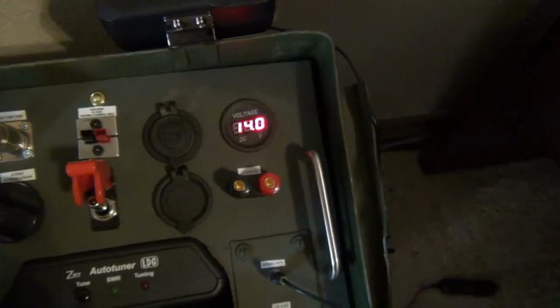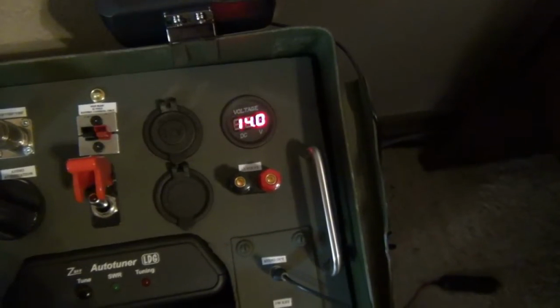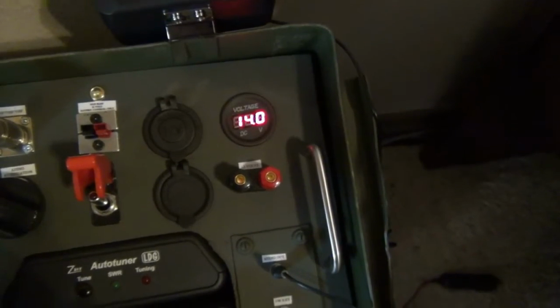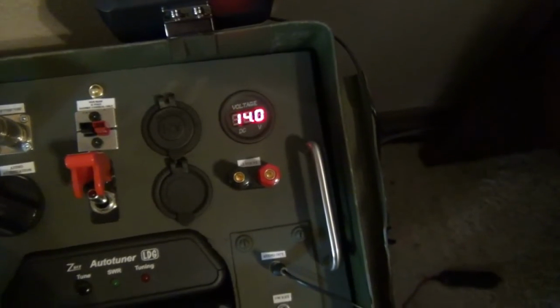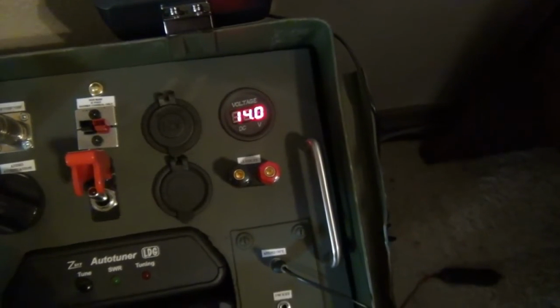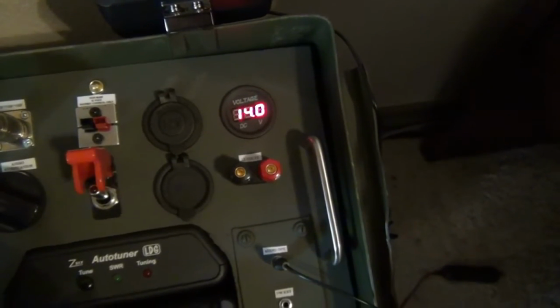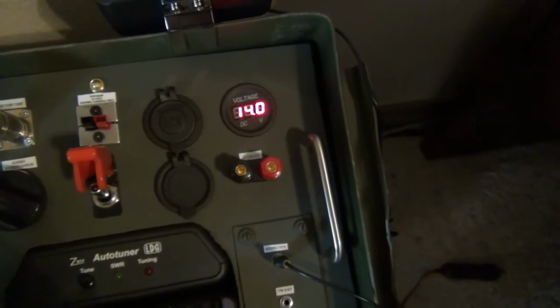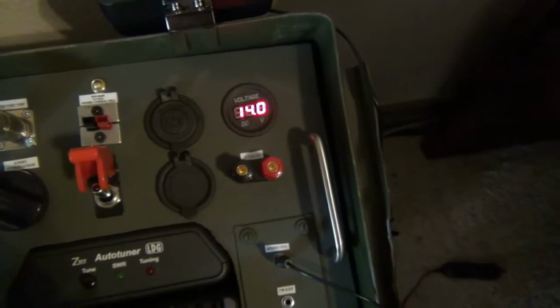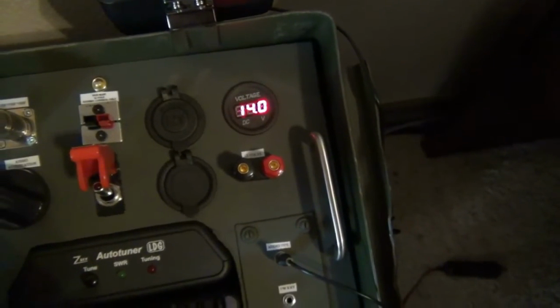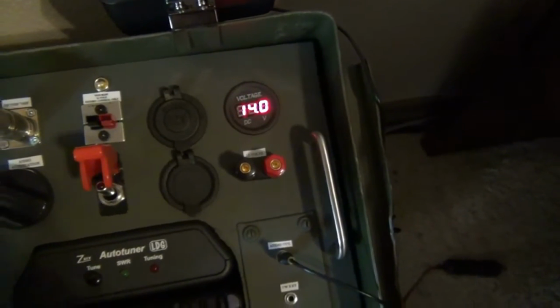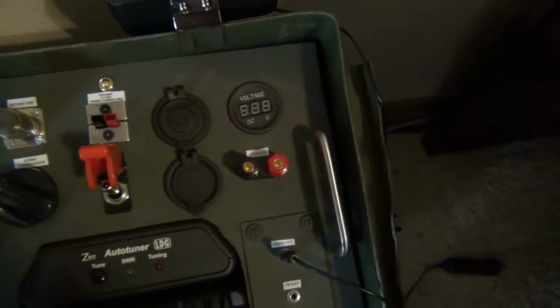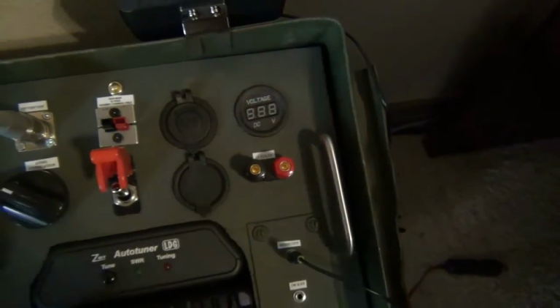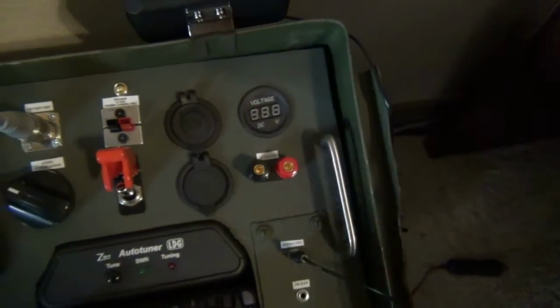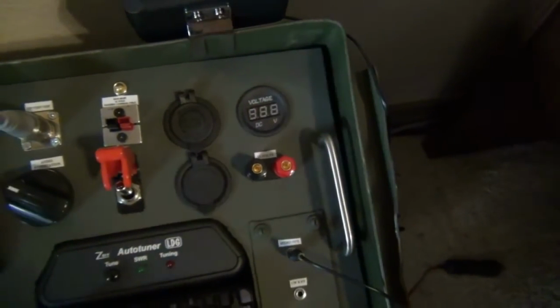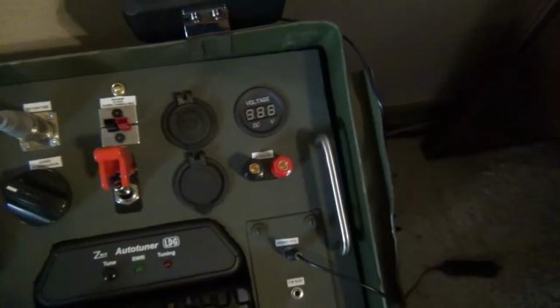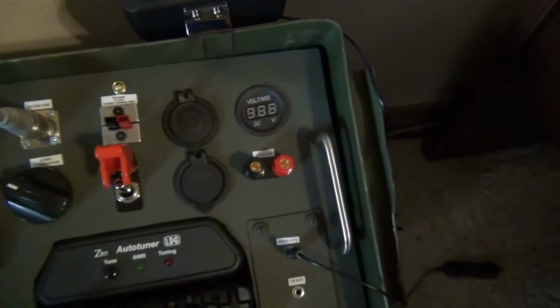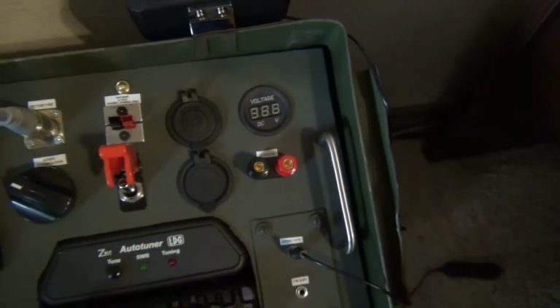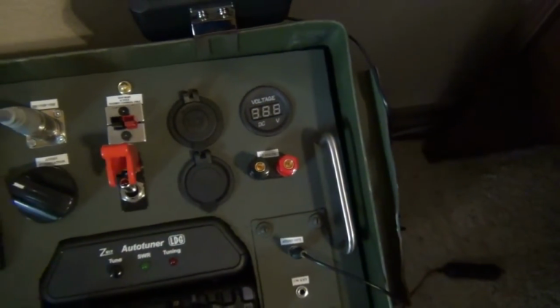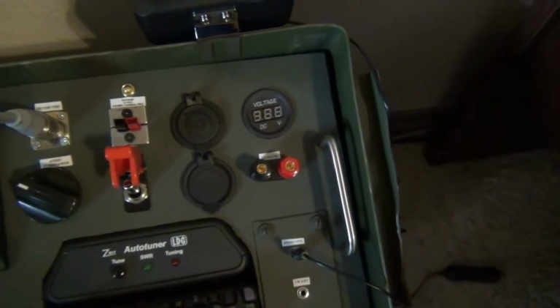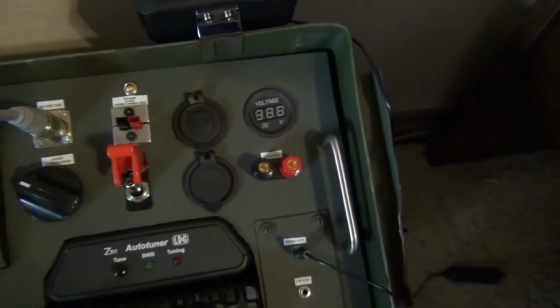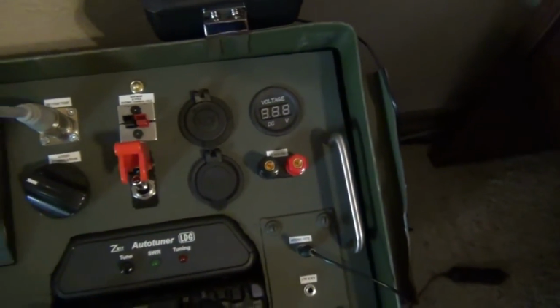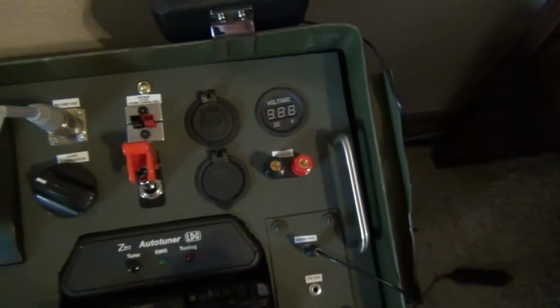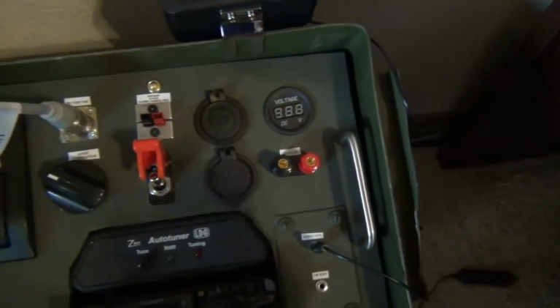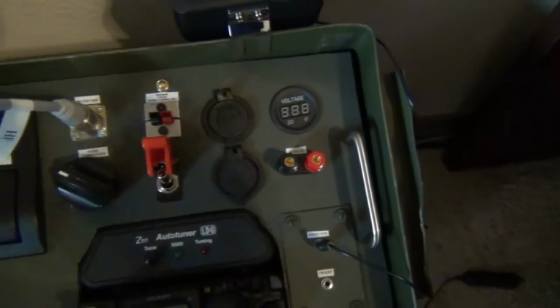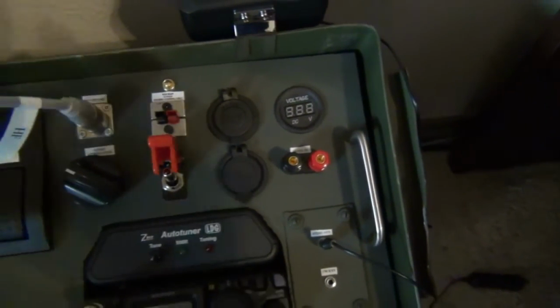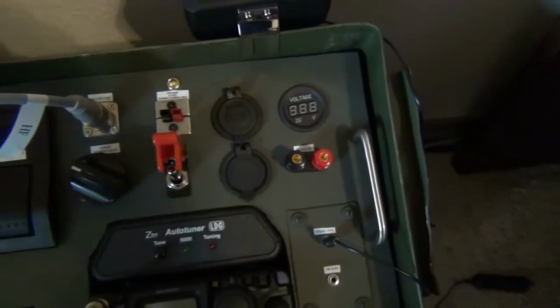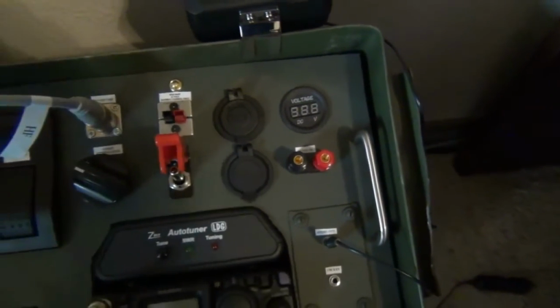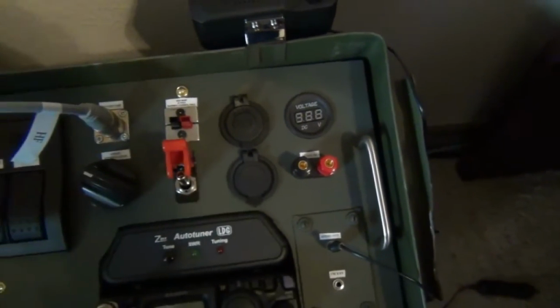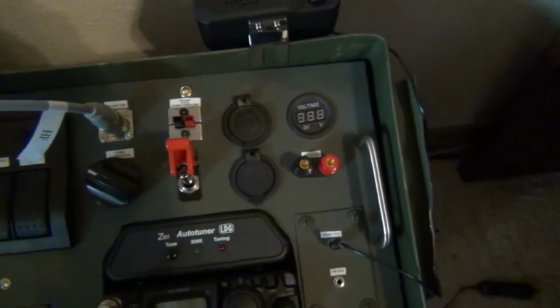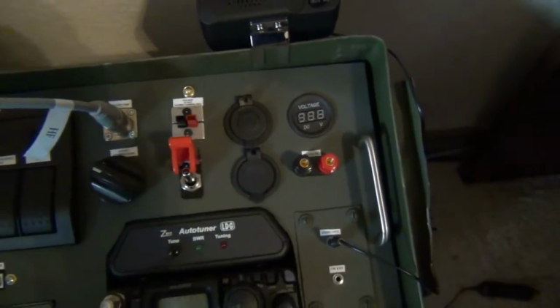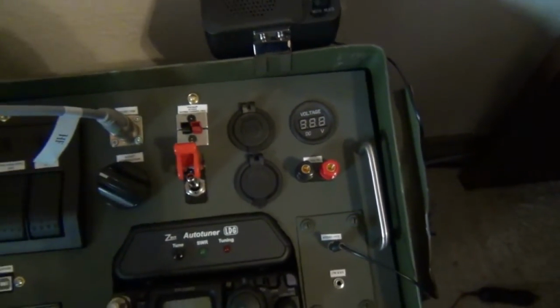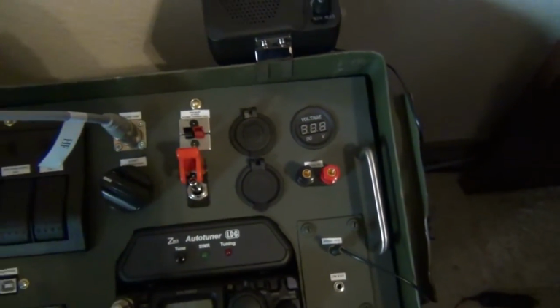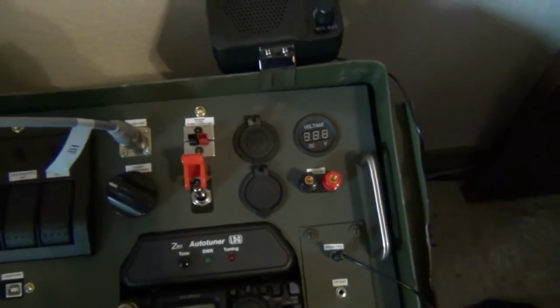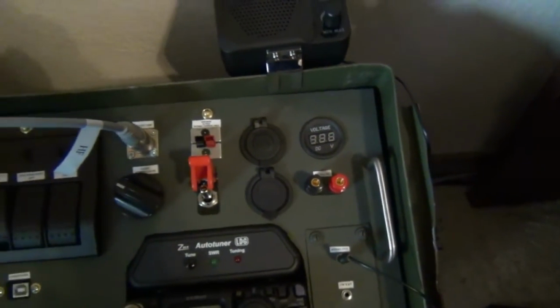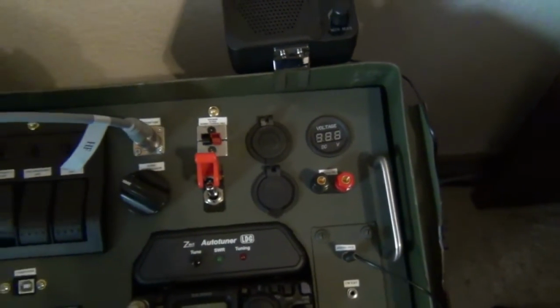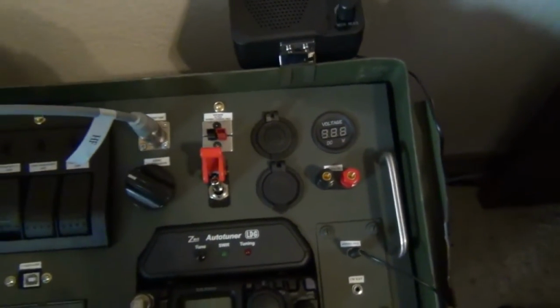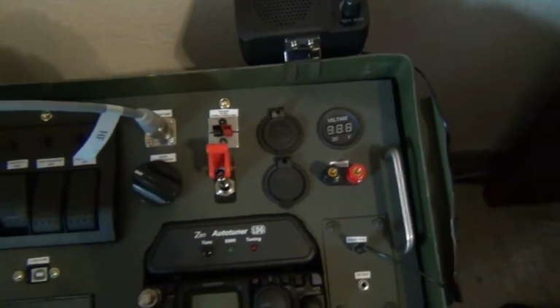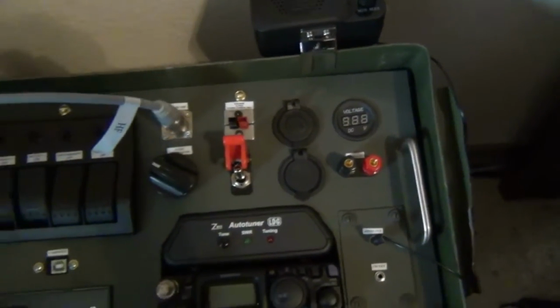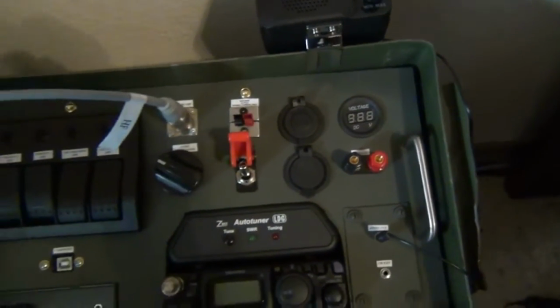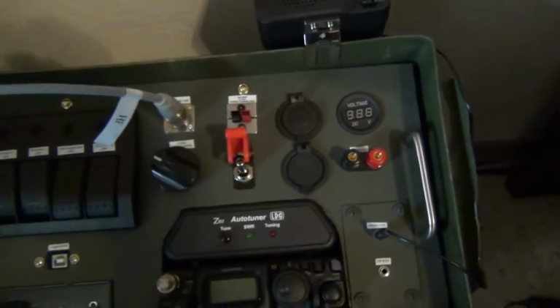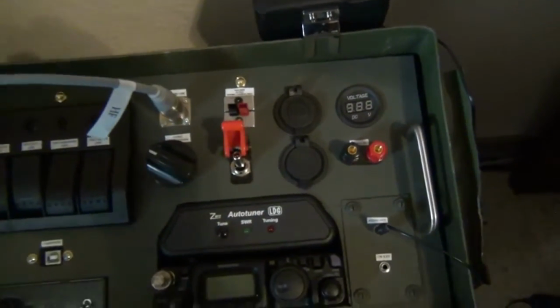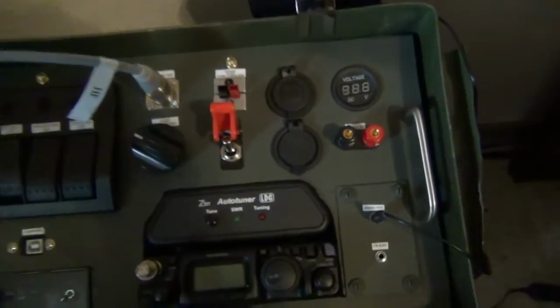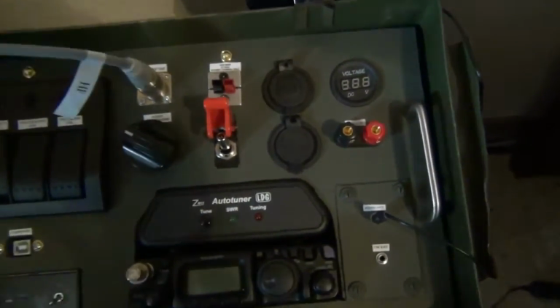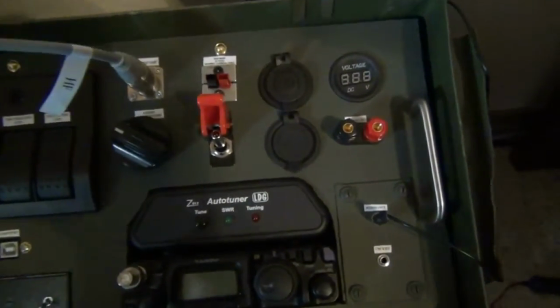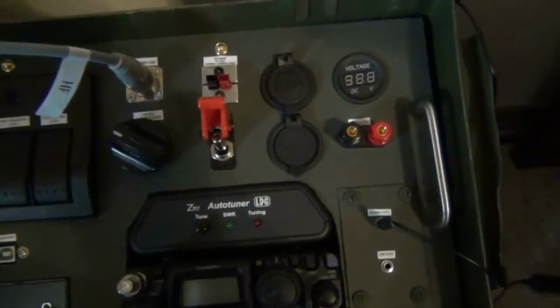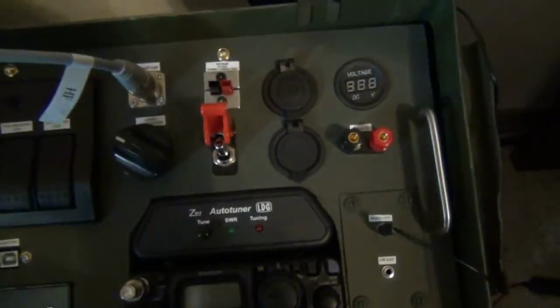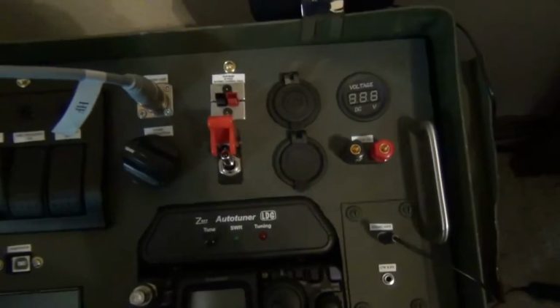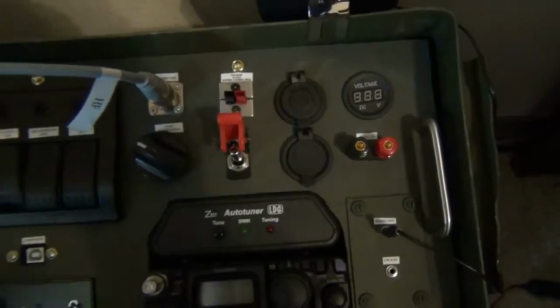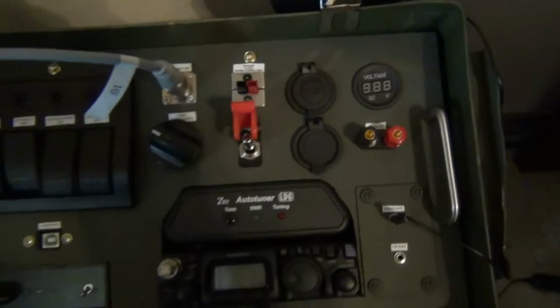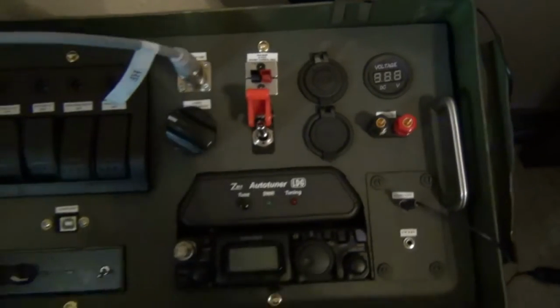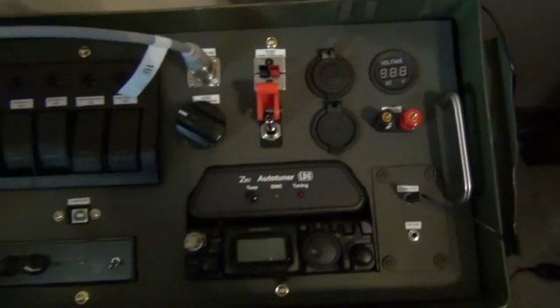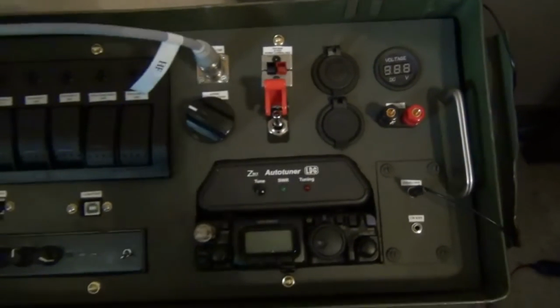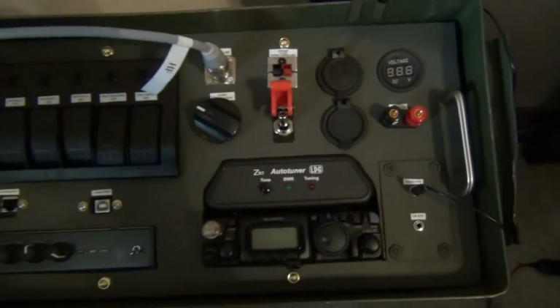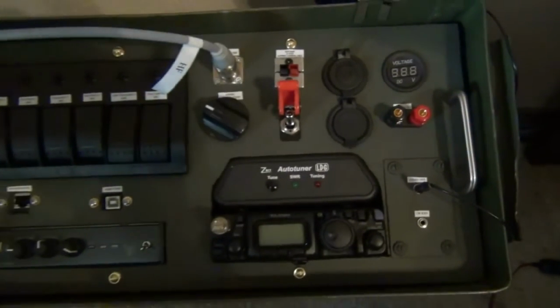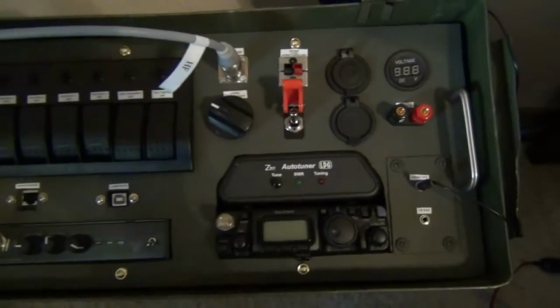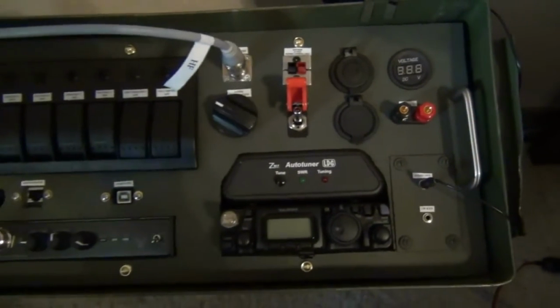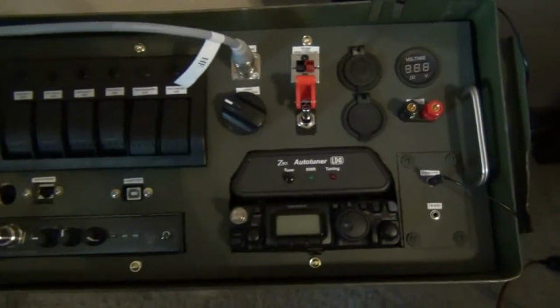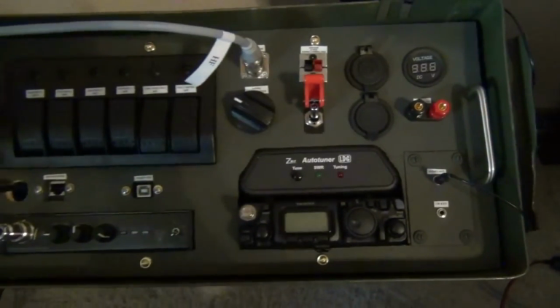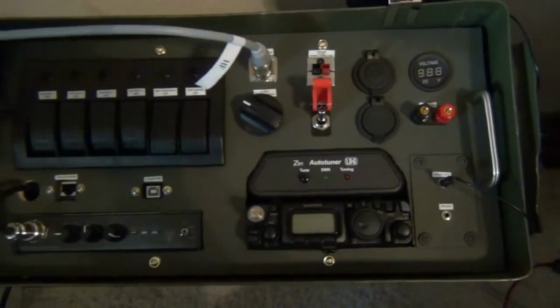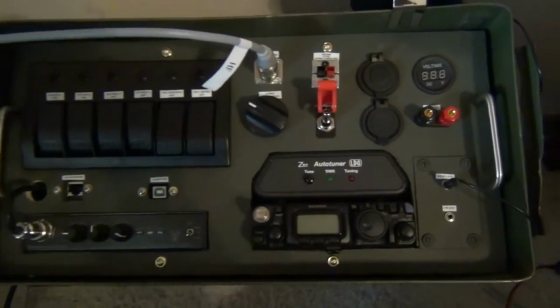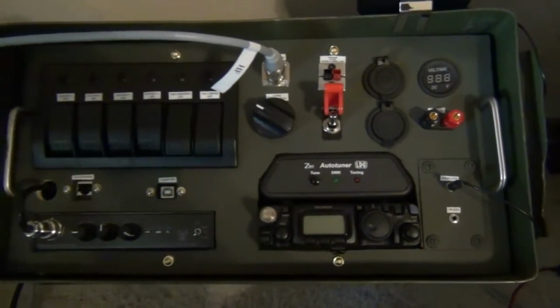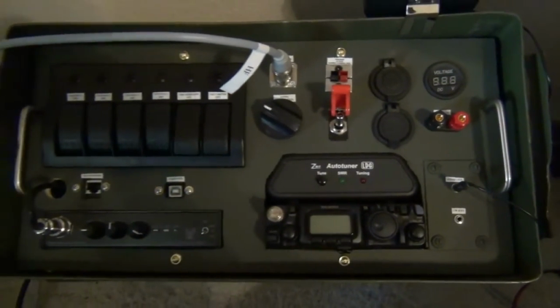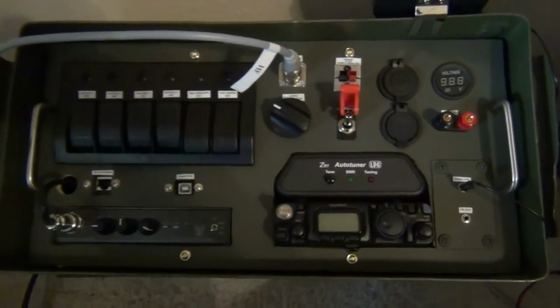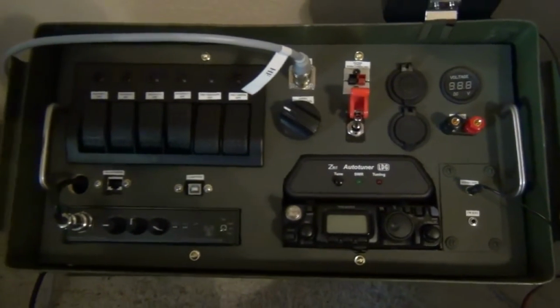We're running 14 volts. The trickle charger was adding a teeny bit, but not that much. It's not going to bother operation.